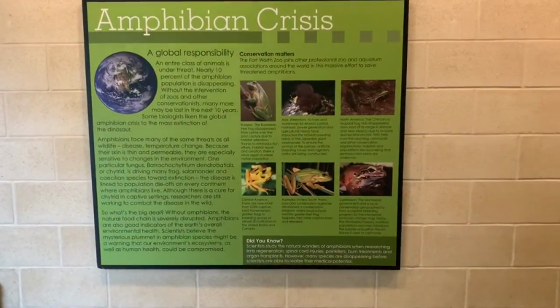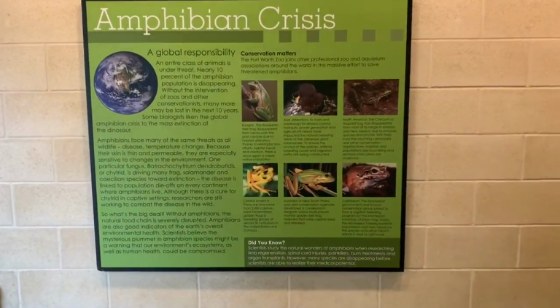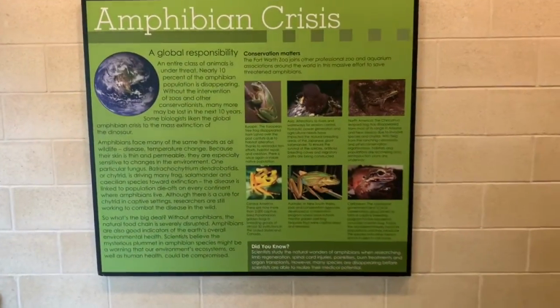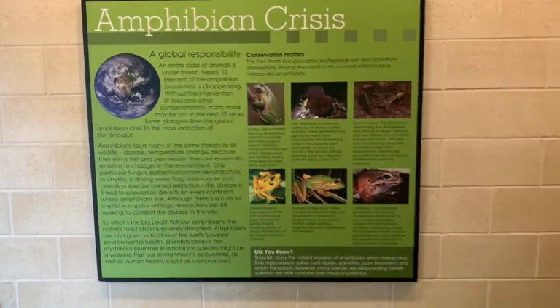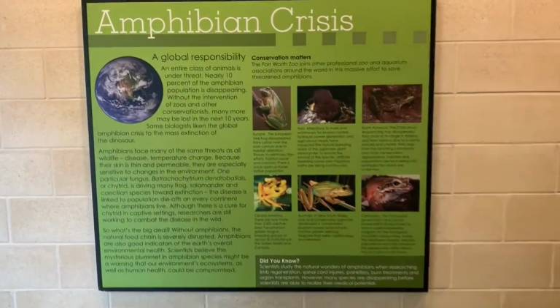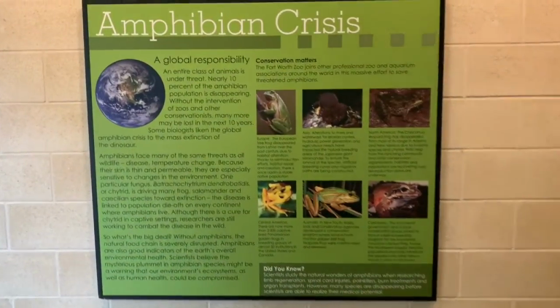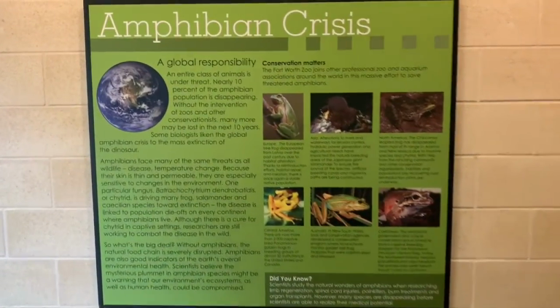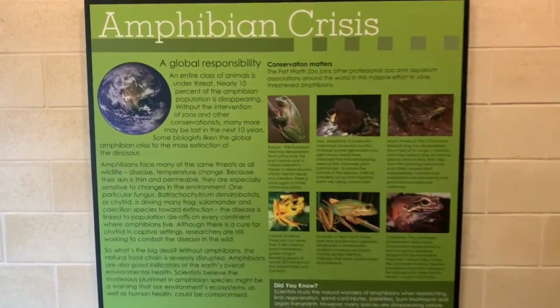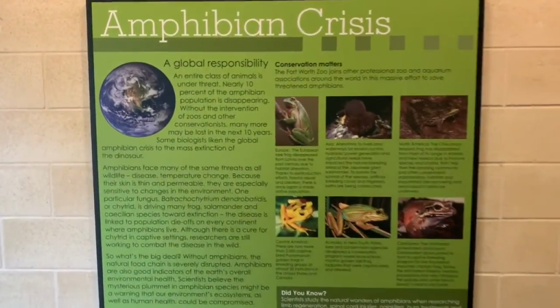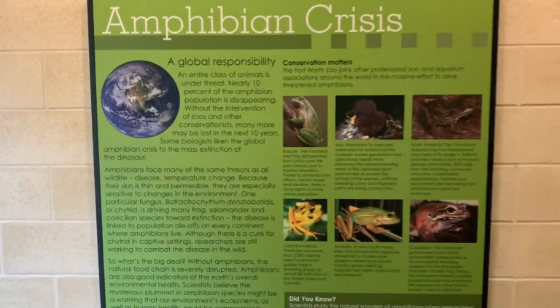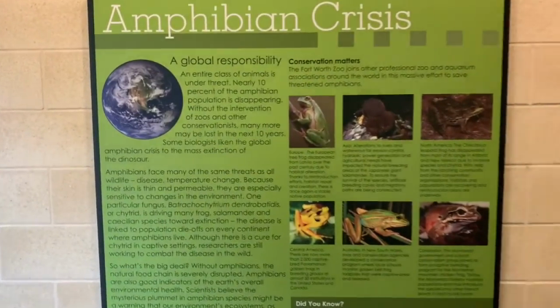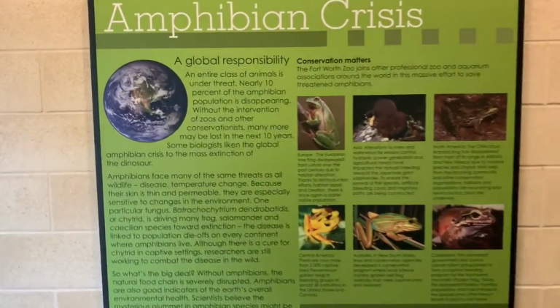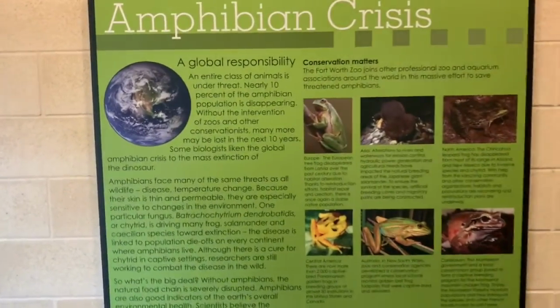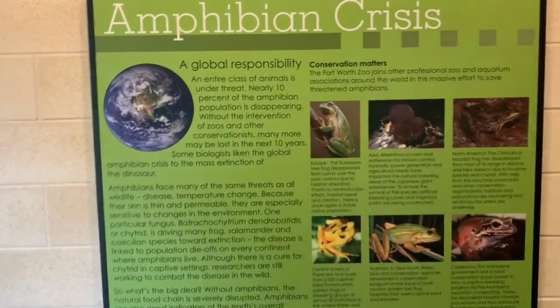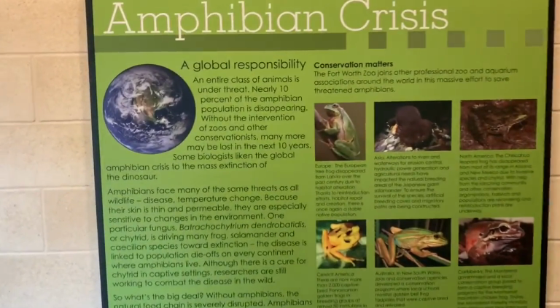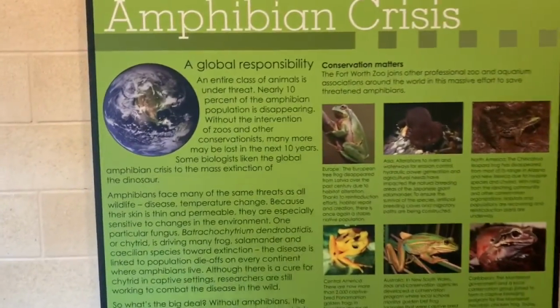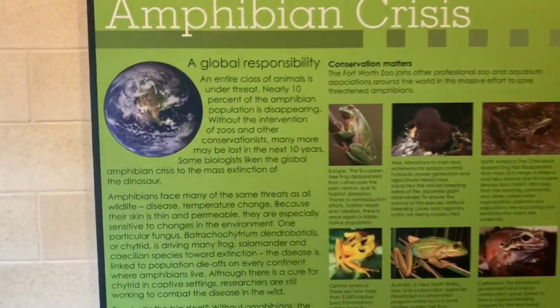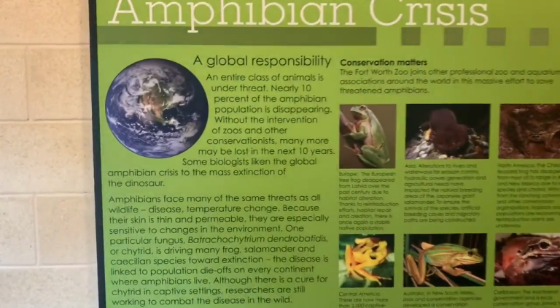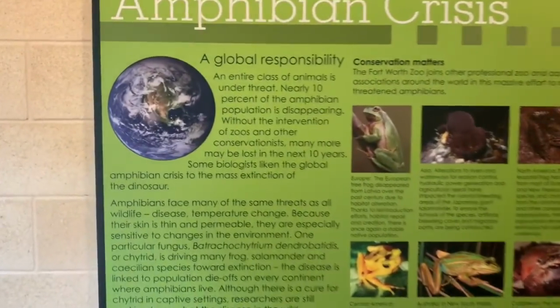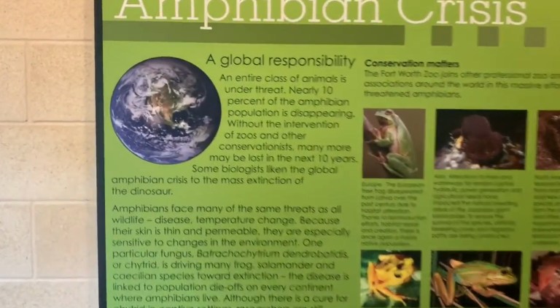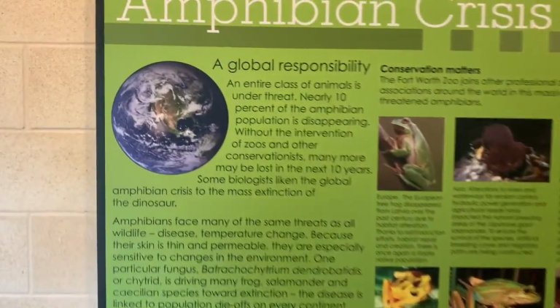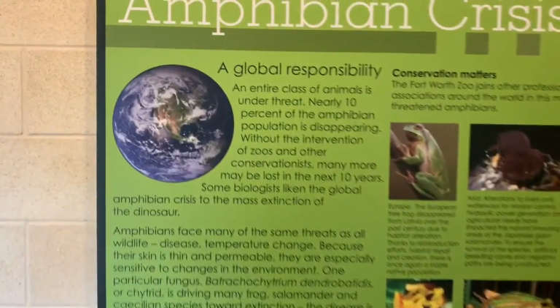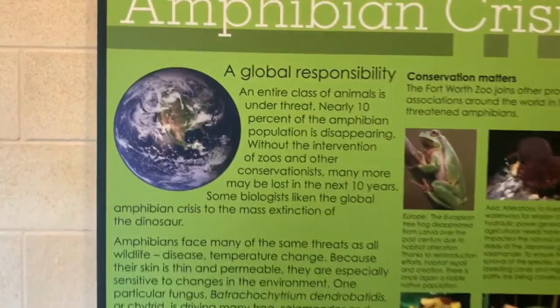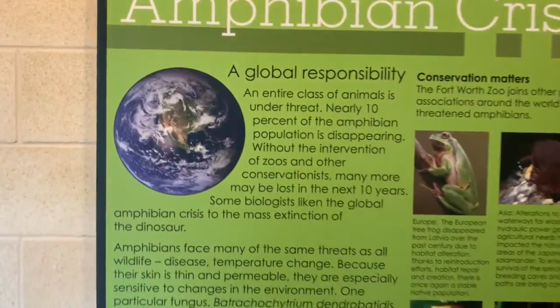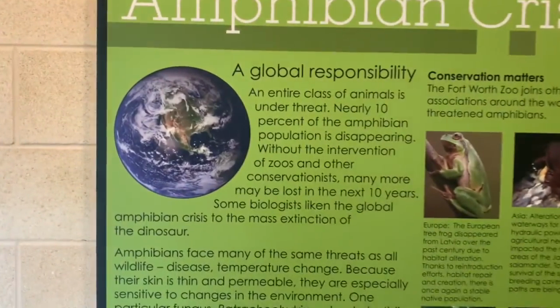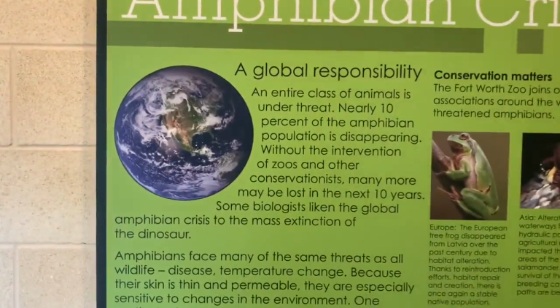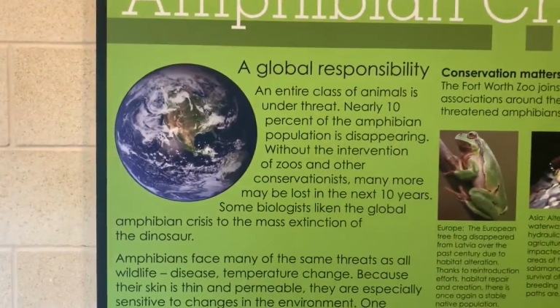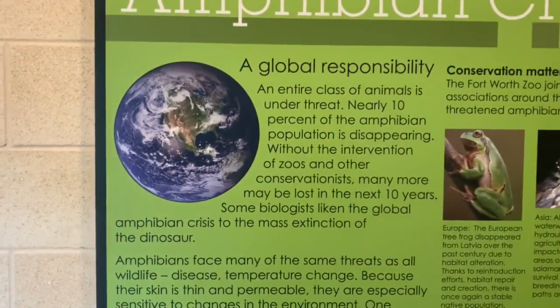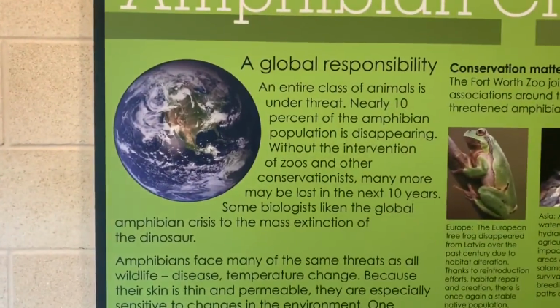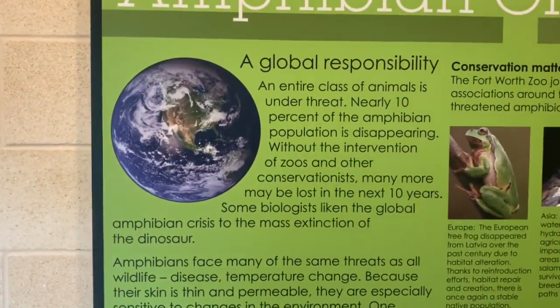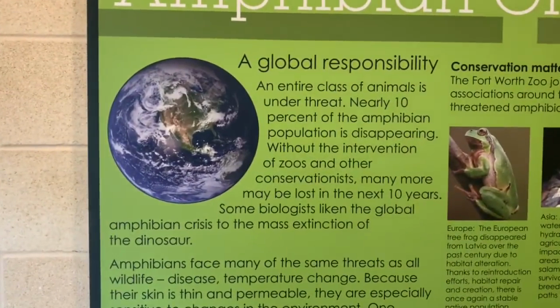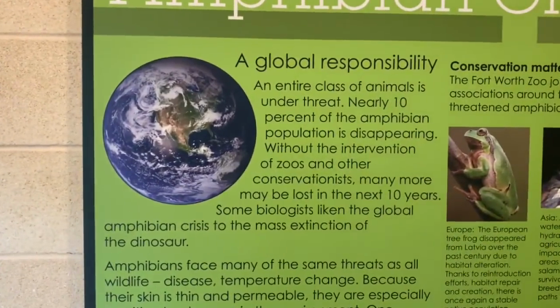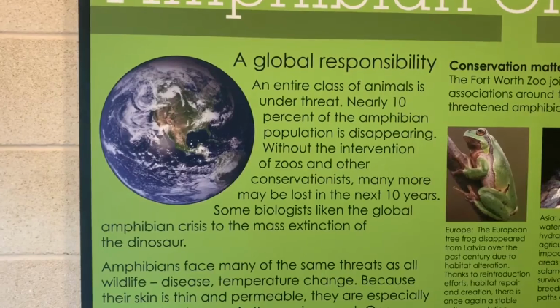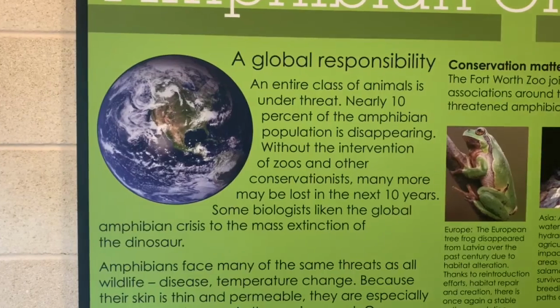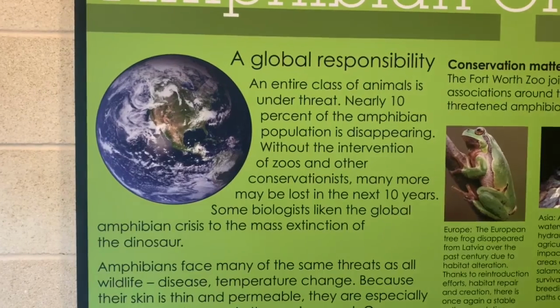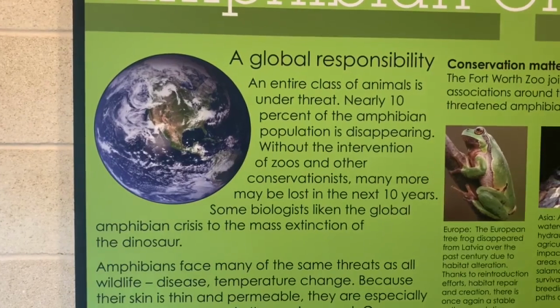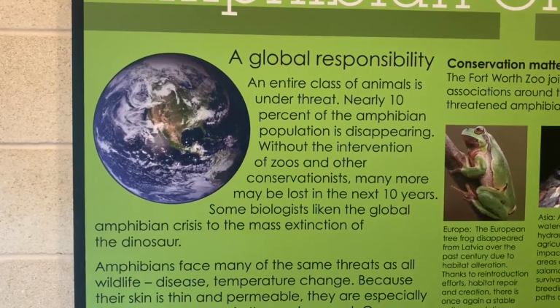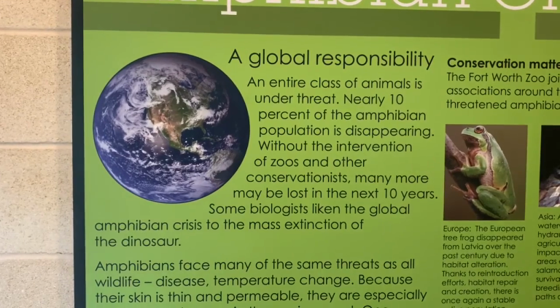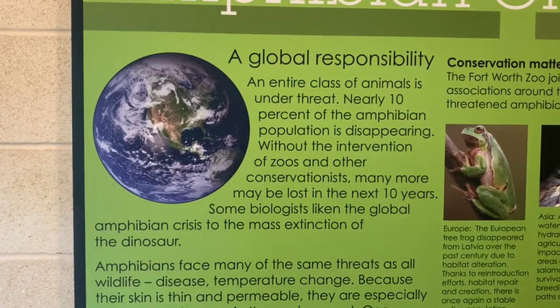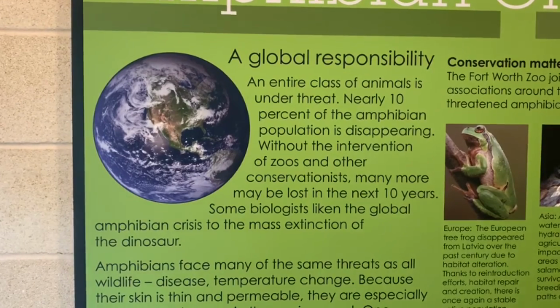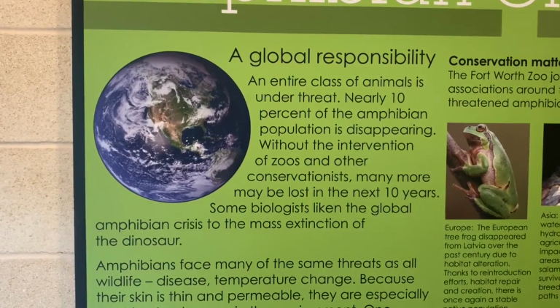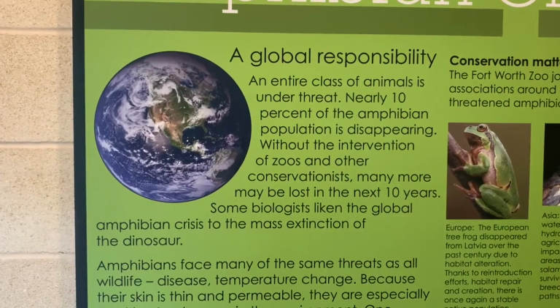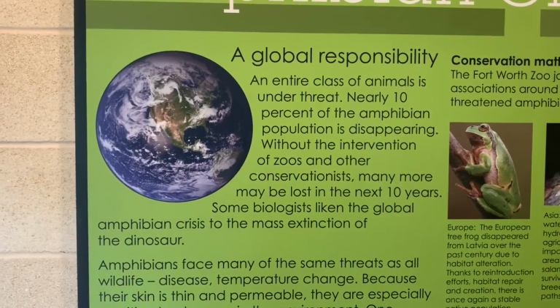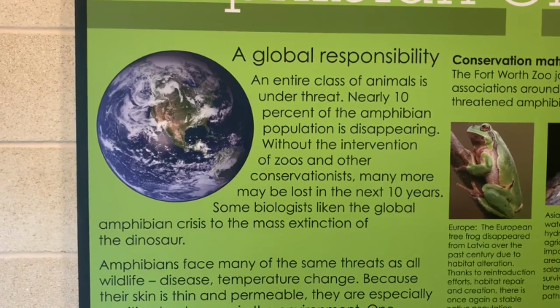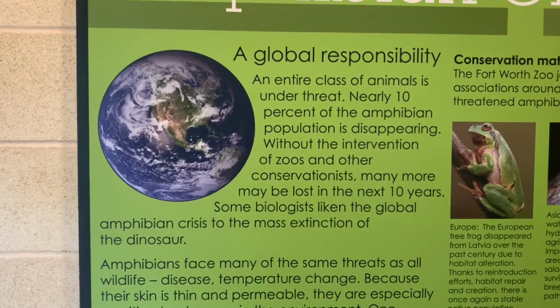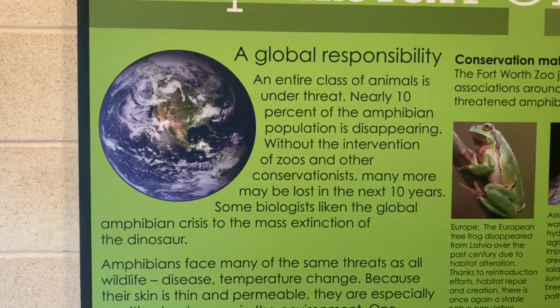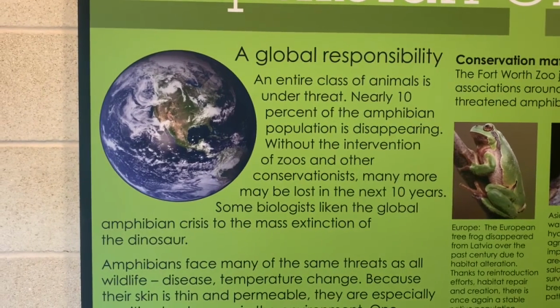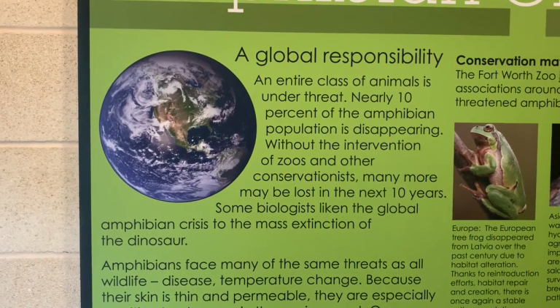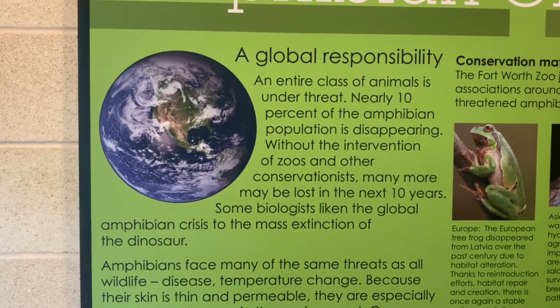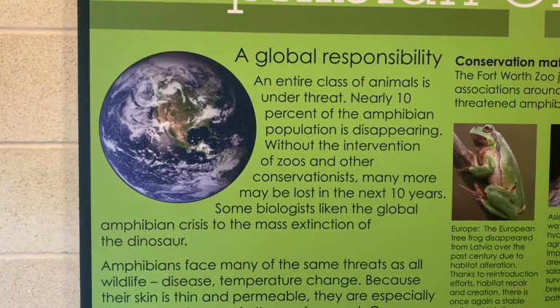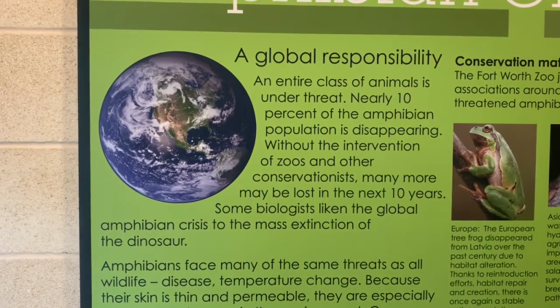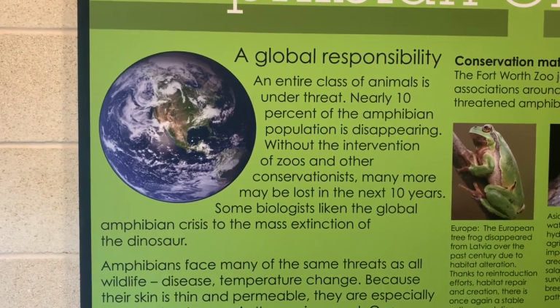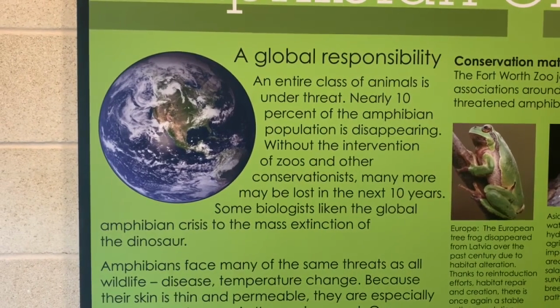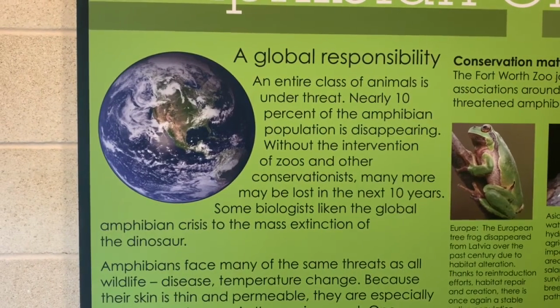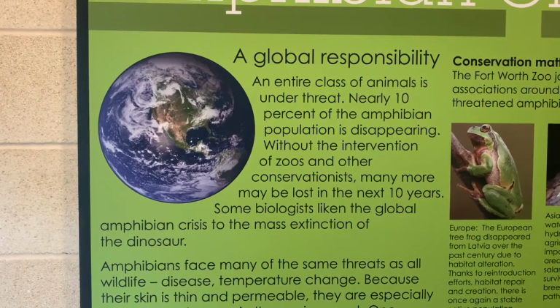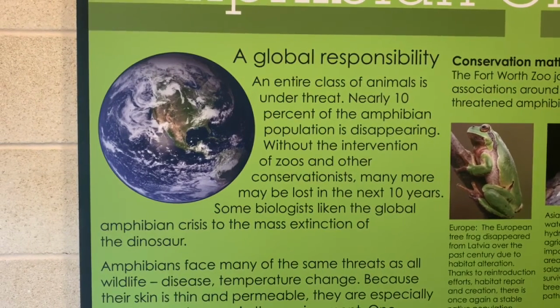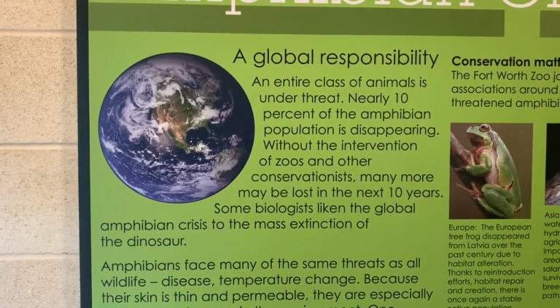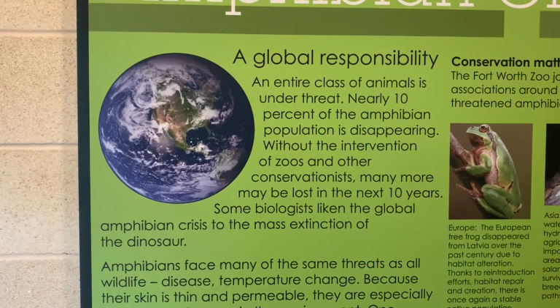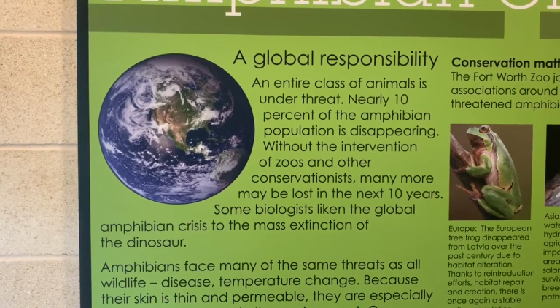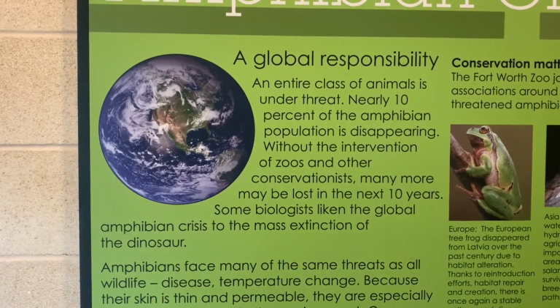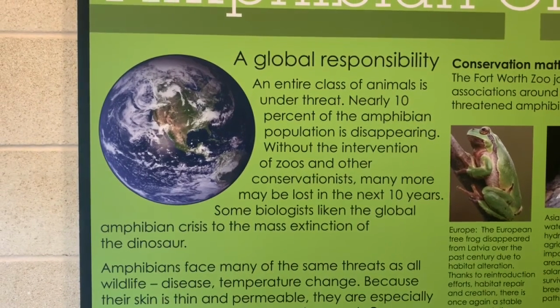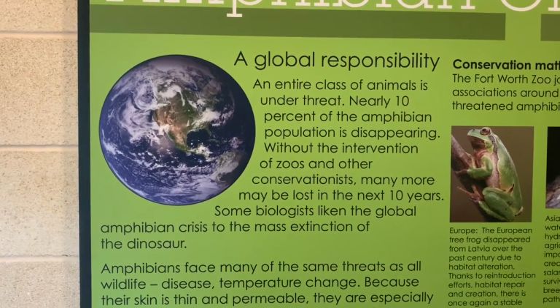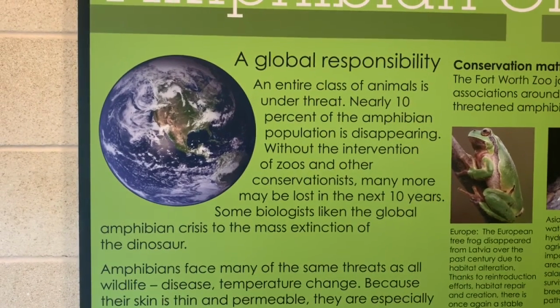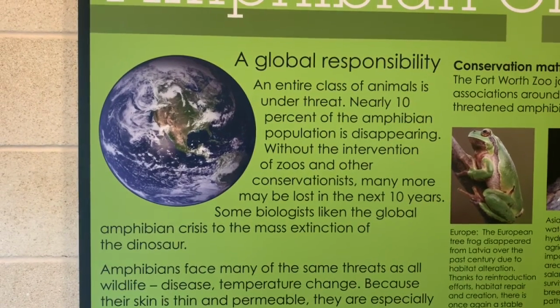Just like turtles, amphibians are also disappearing across the planet. Read these two paragraphs and answer the next question.